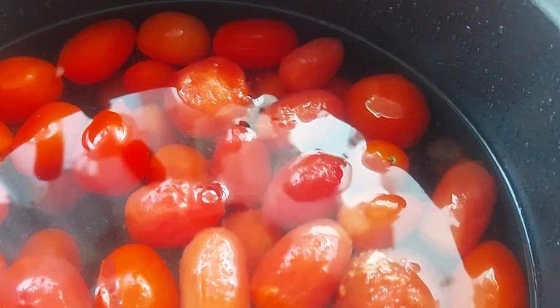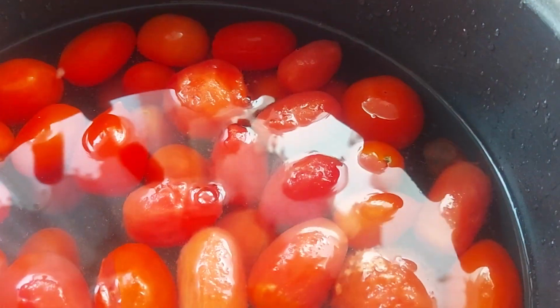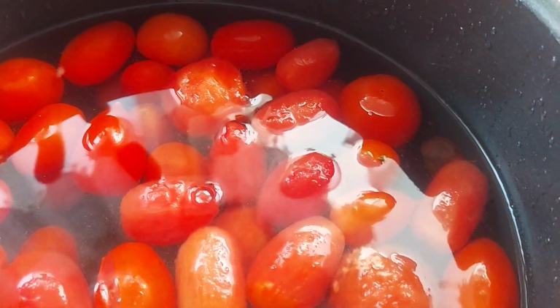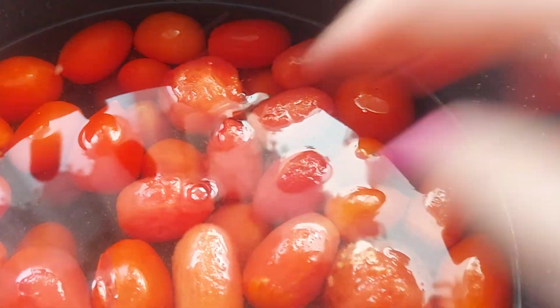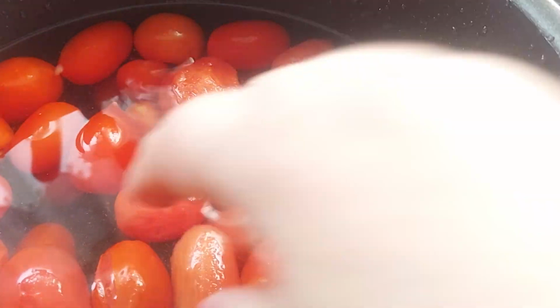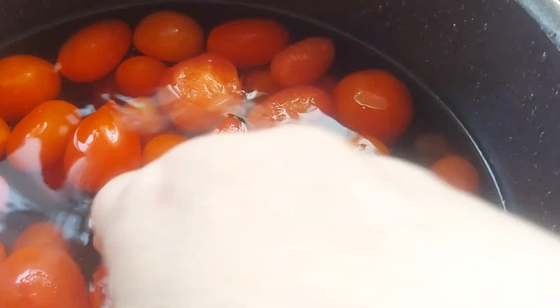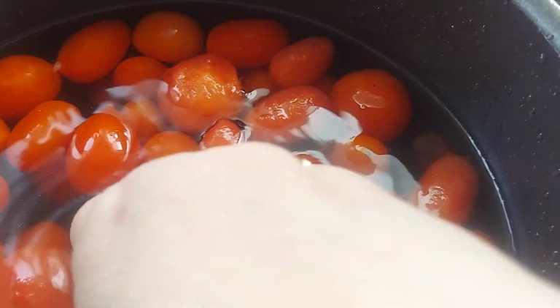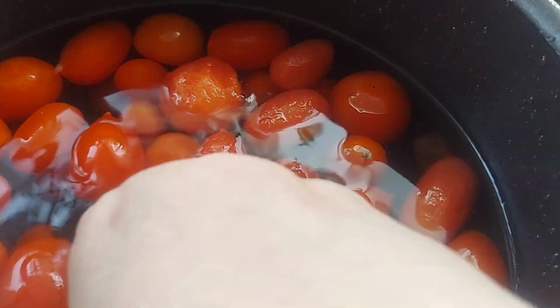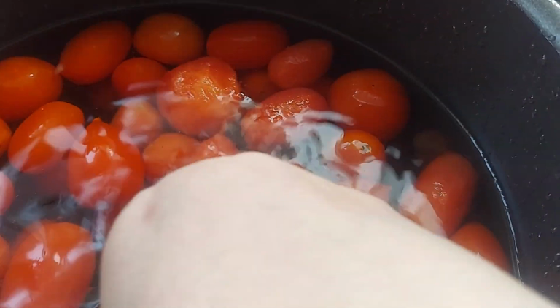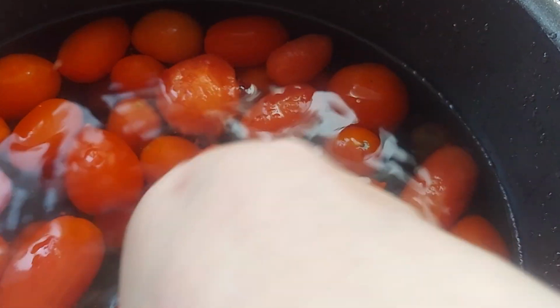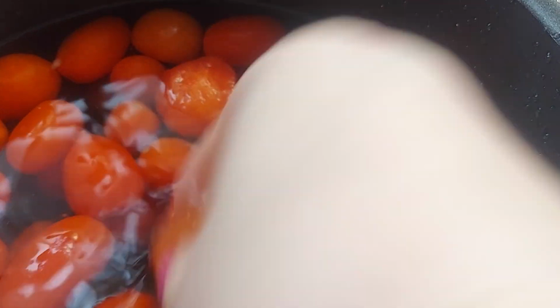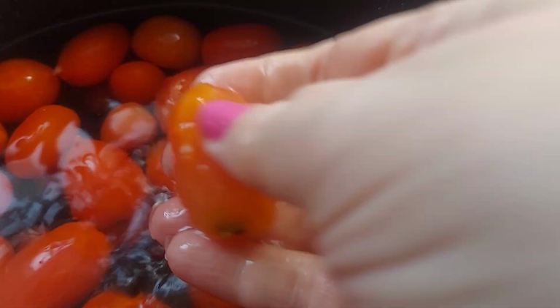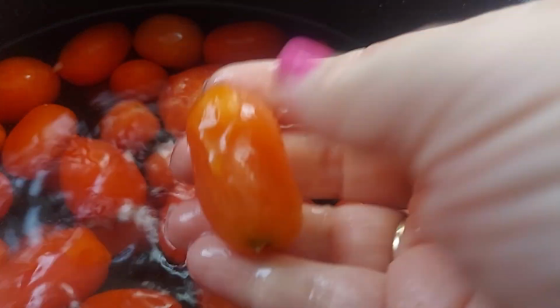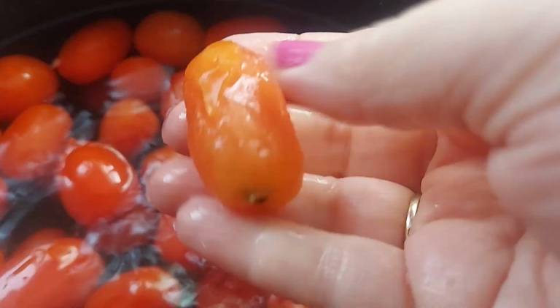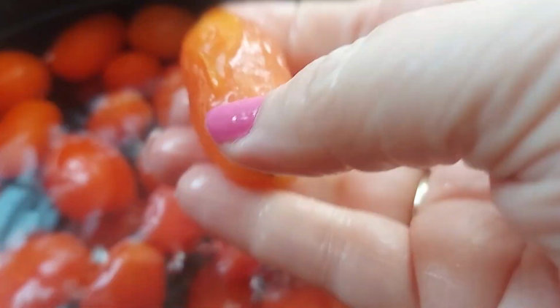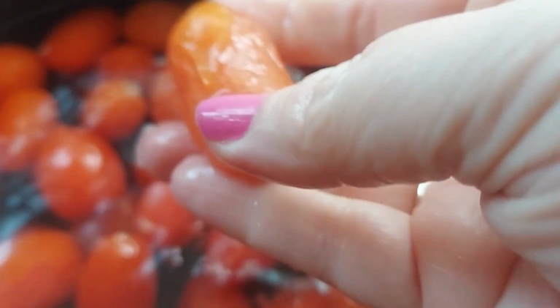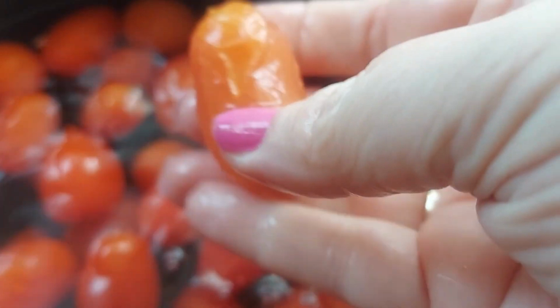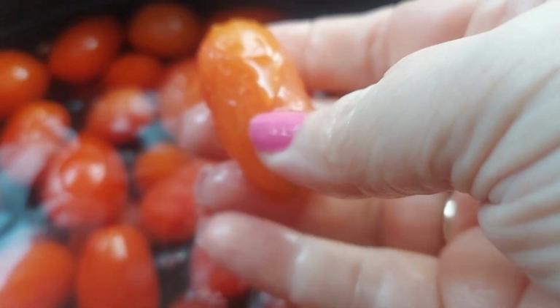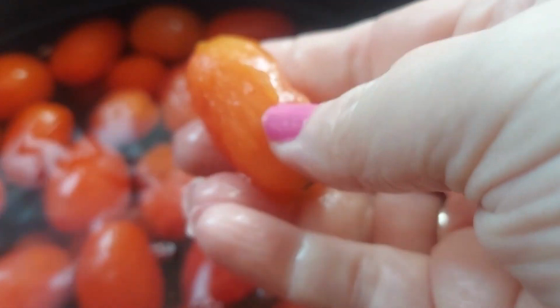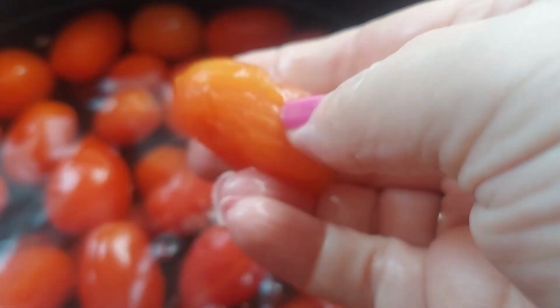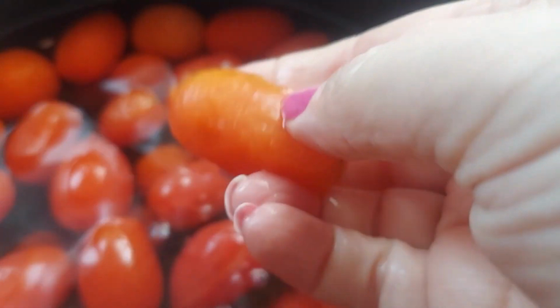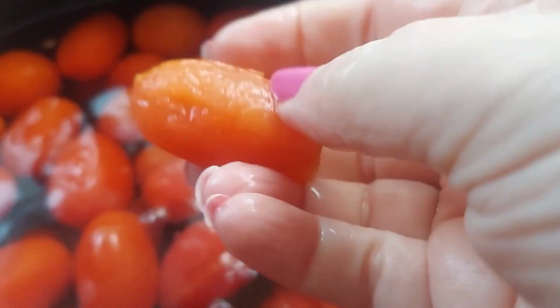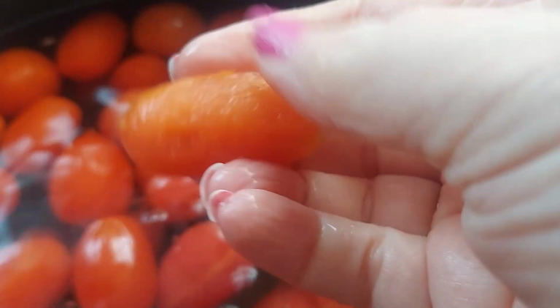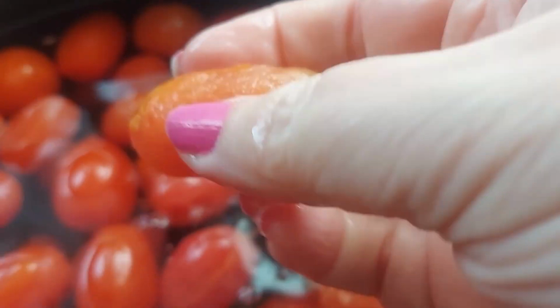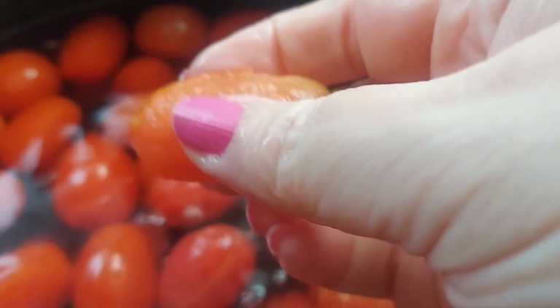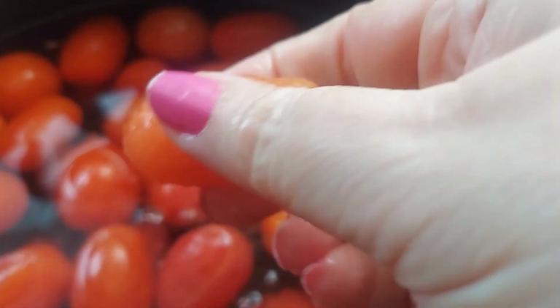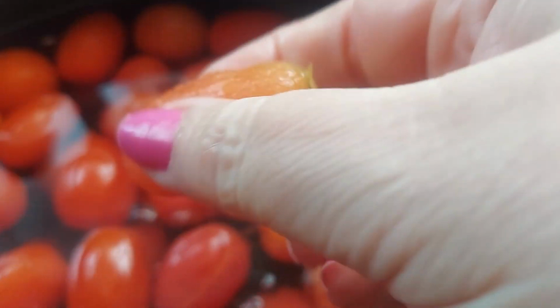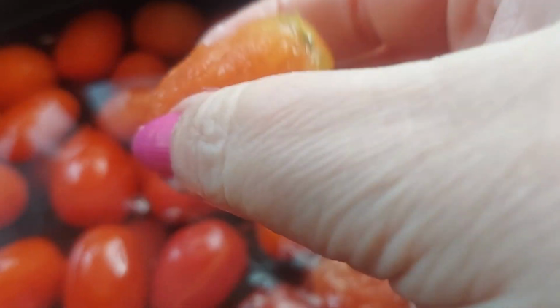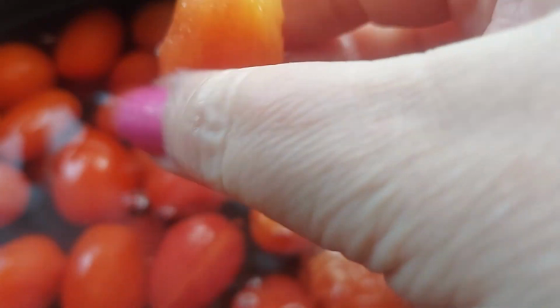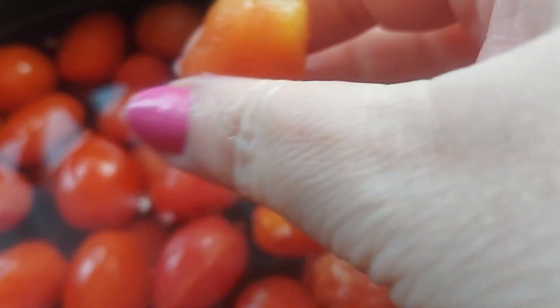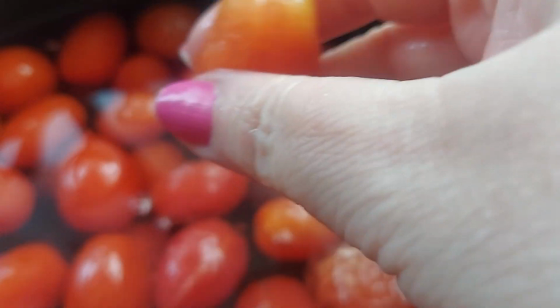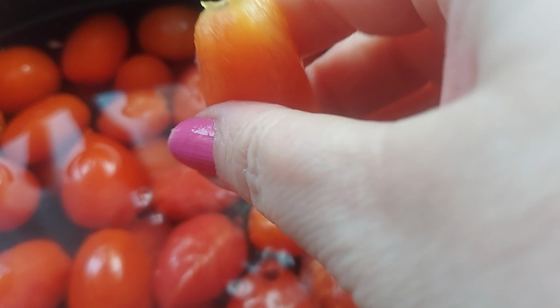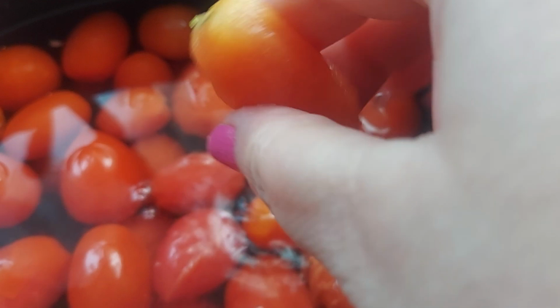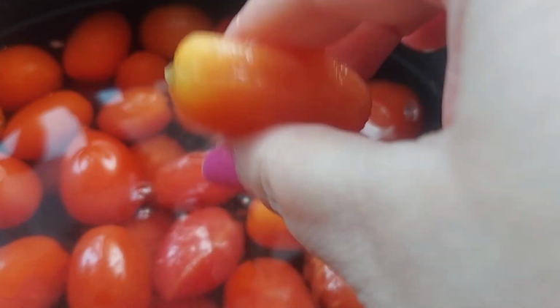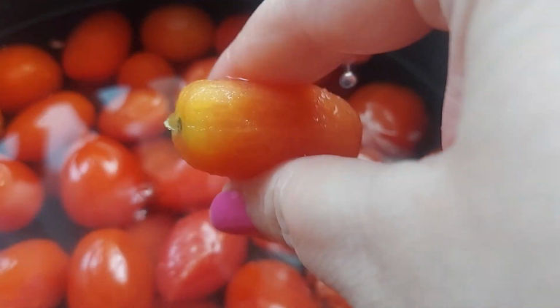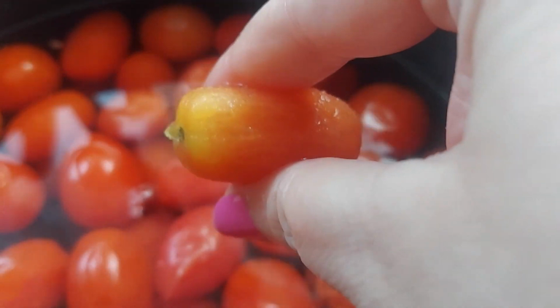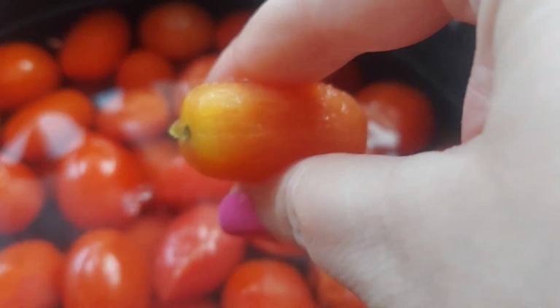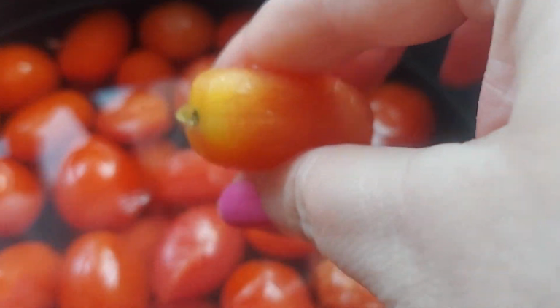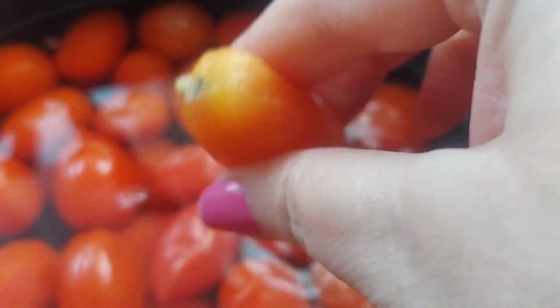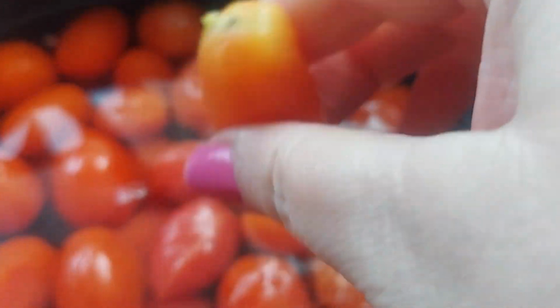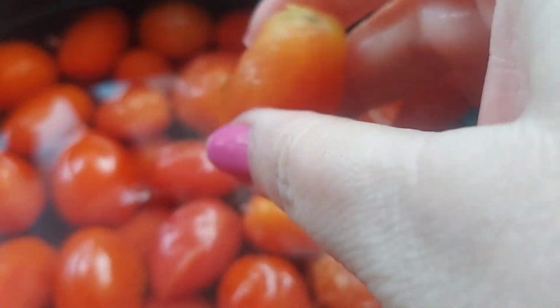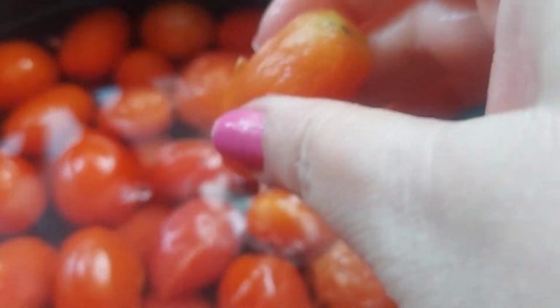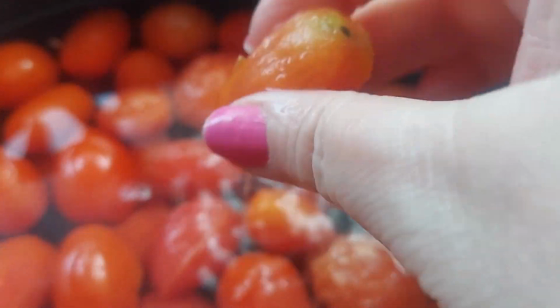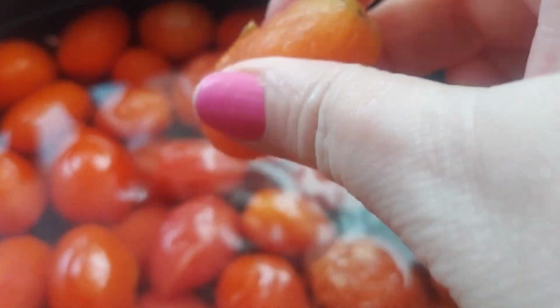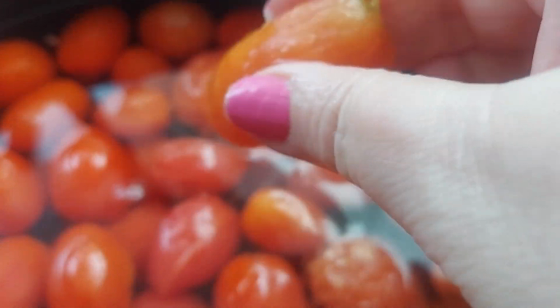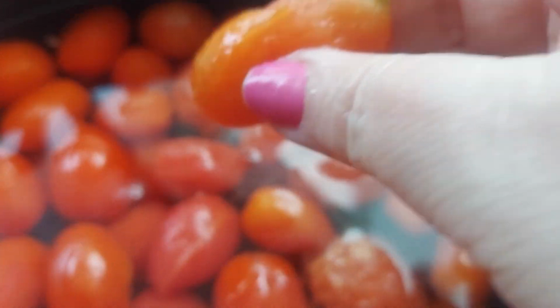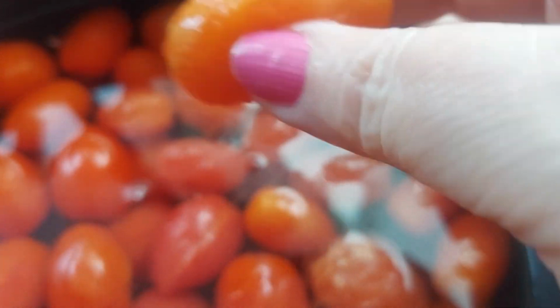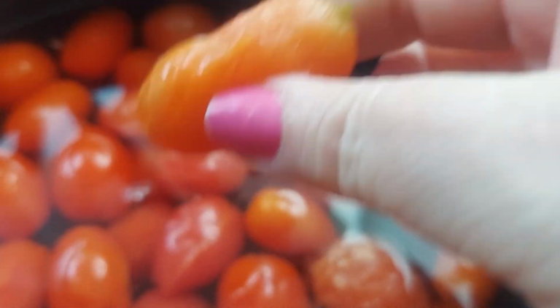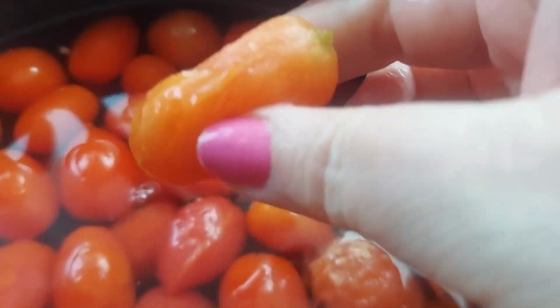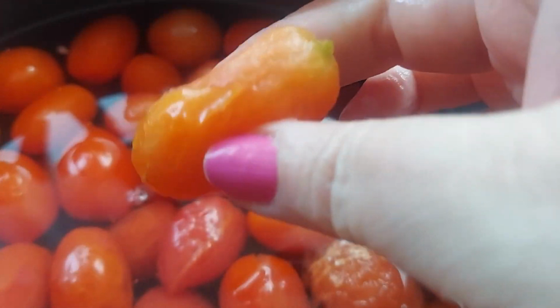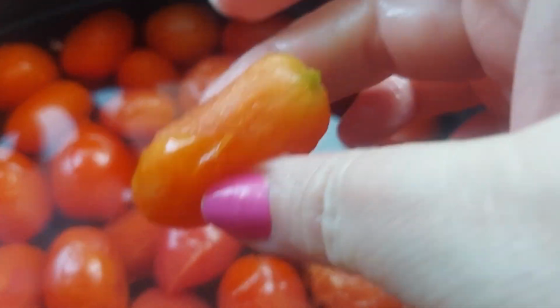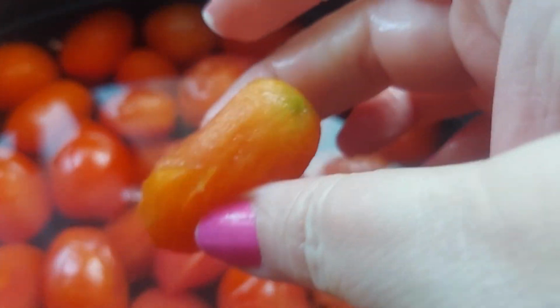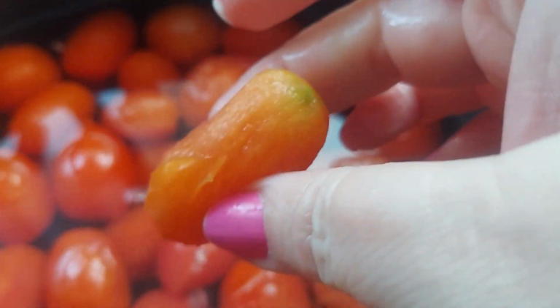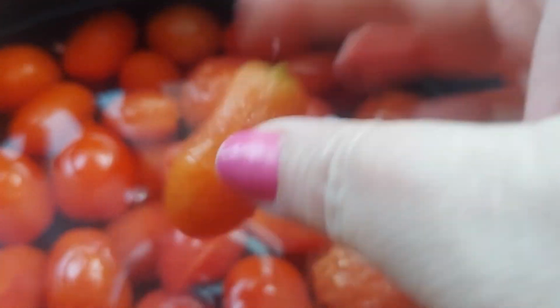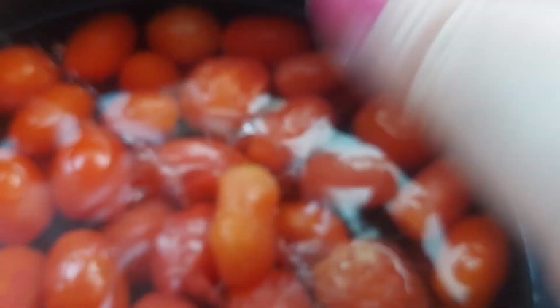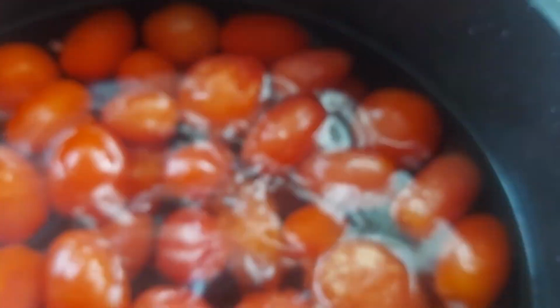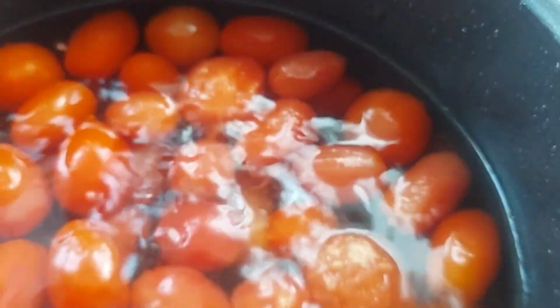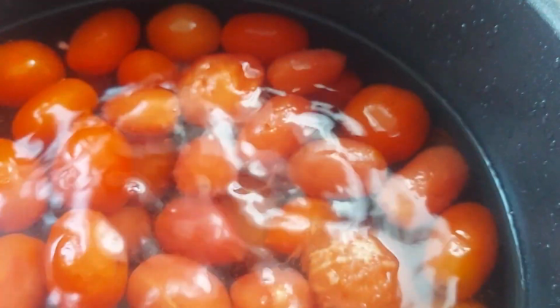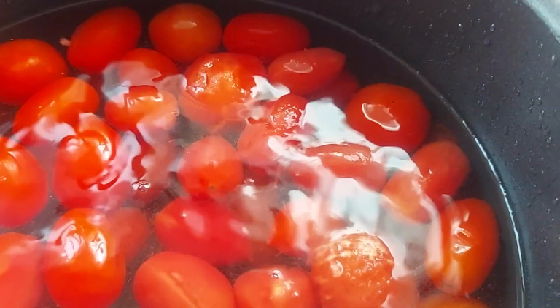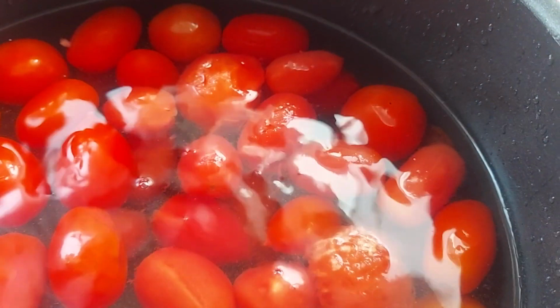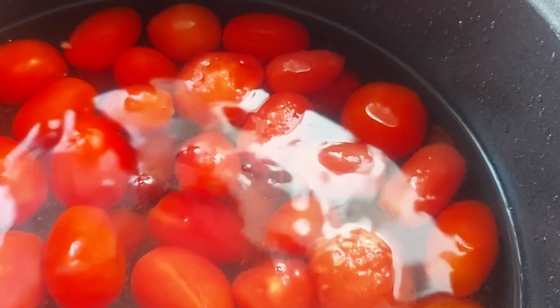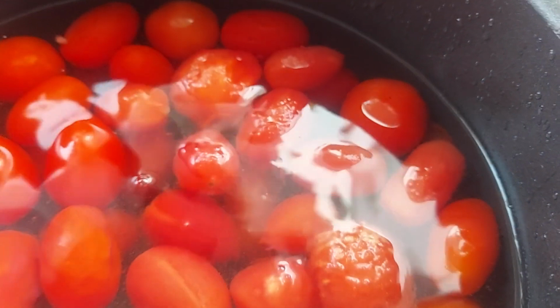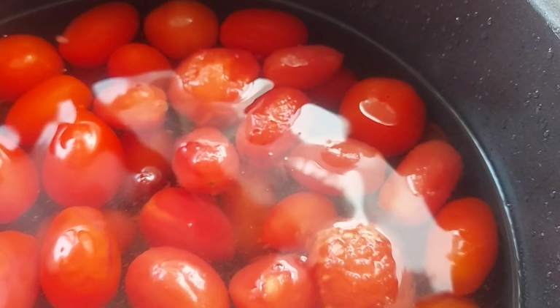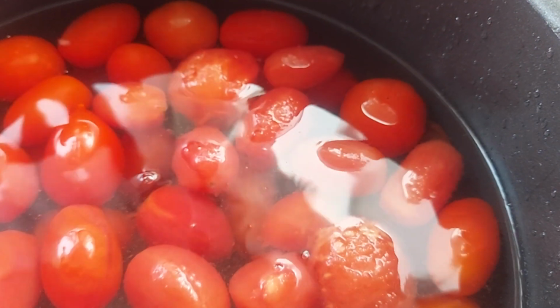And these are Roma tomatoes that I had frozen whole, with skin on and everything, out of my garden.